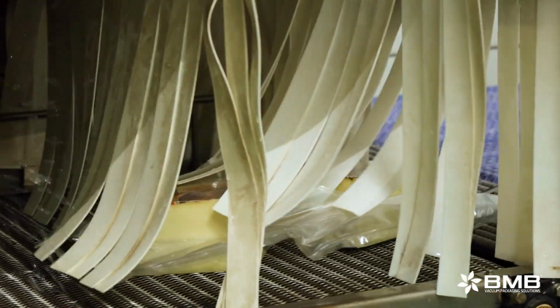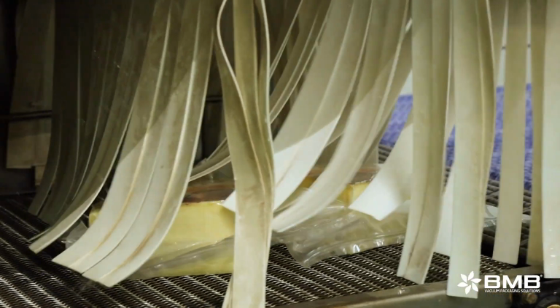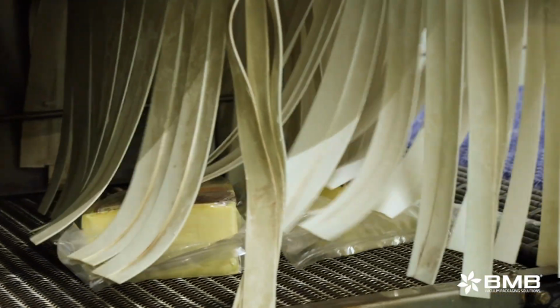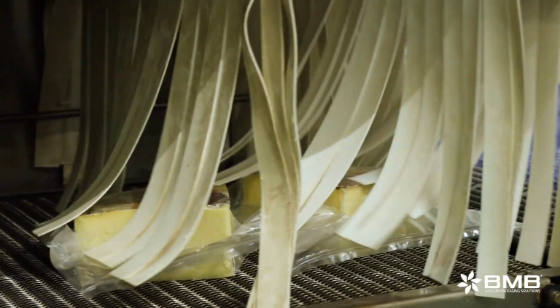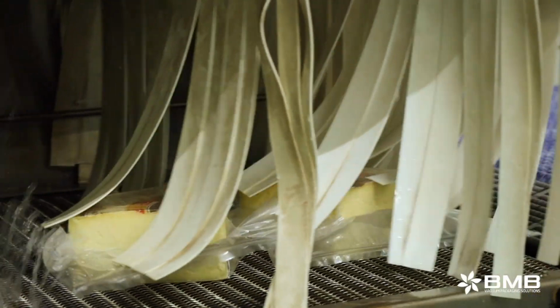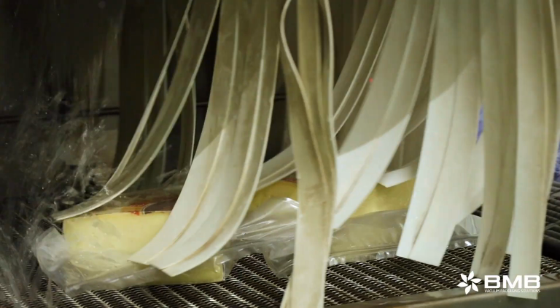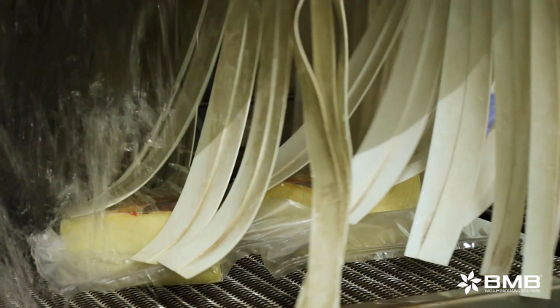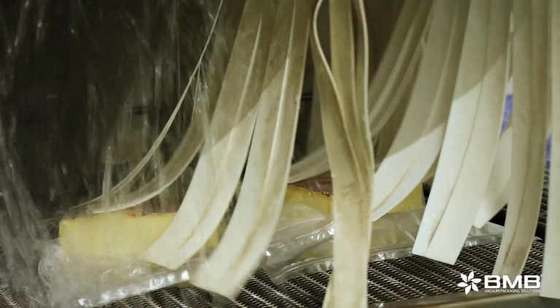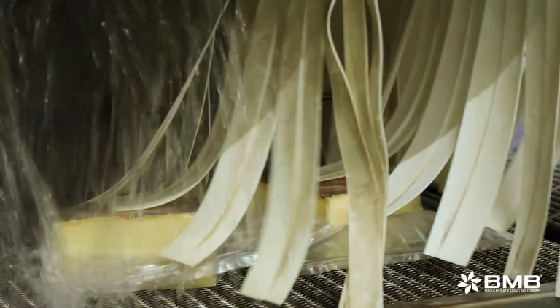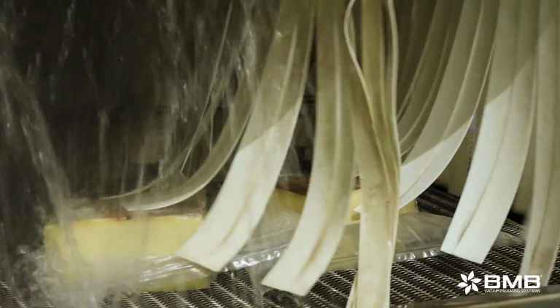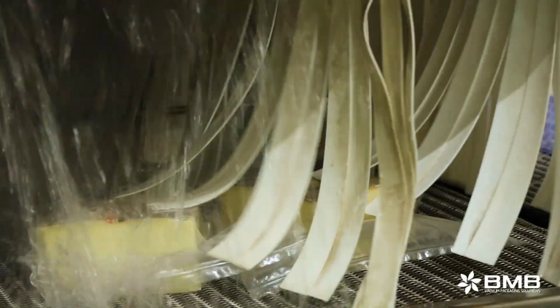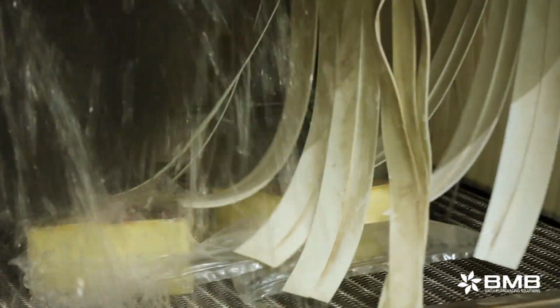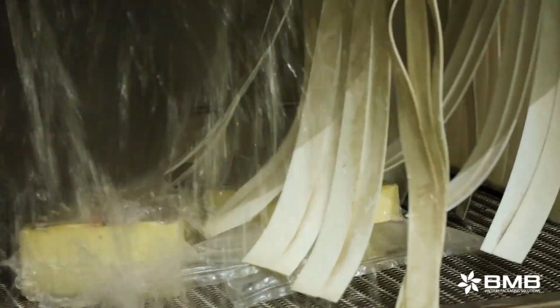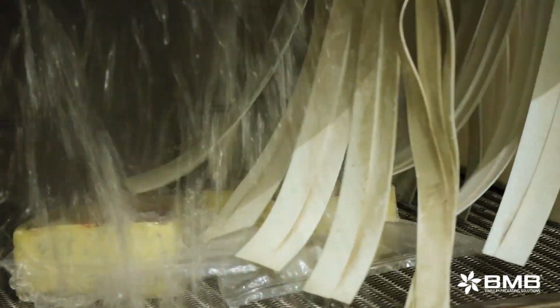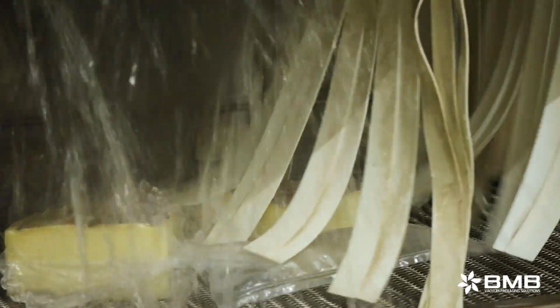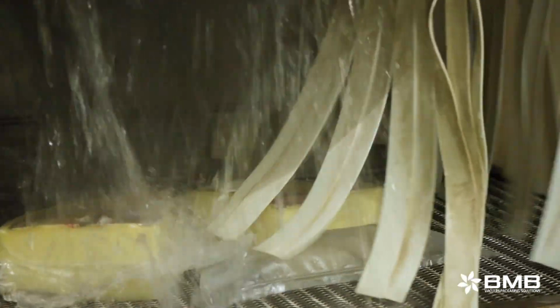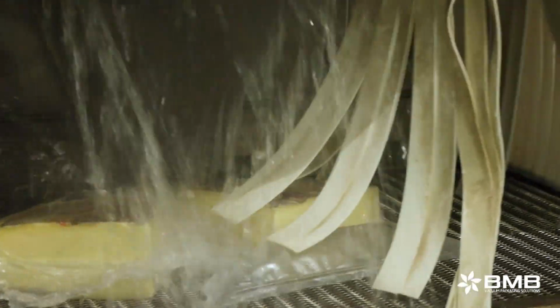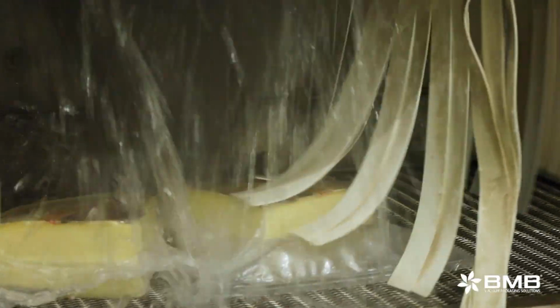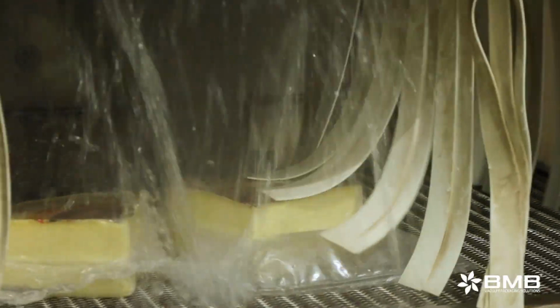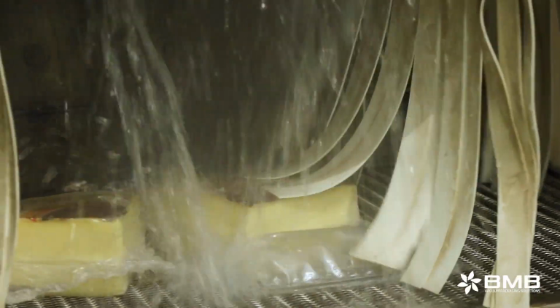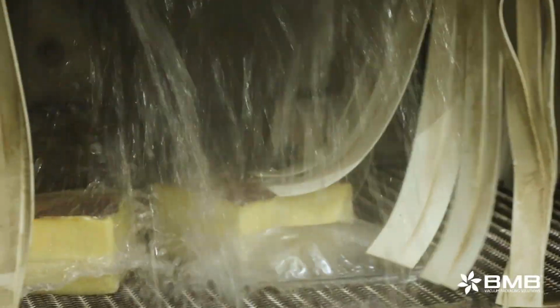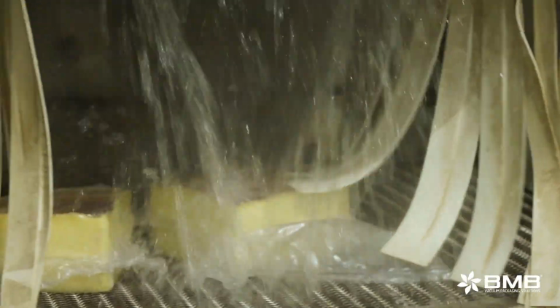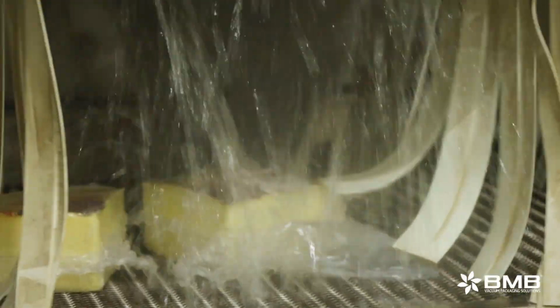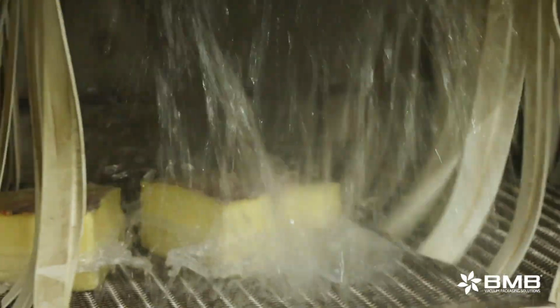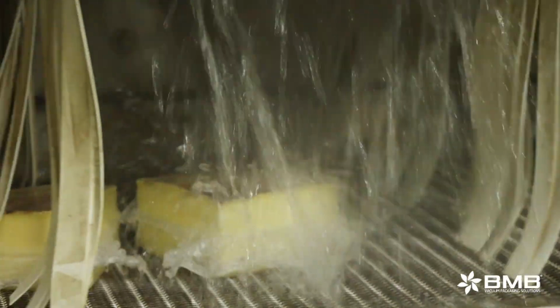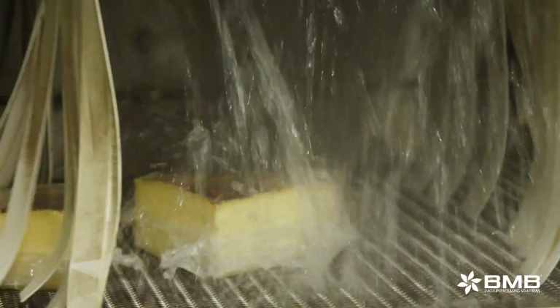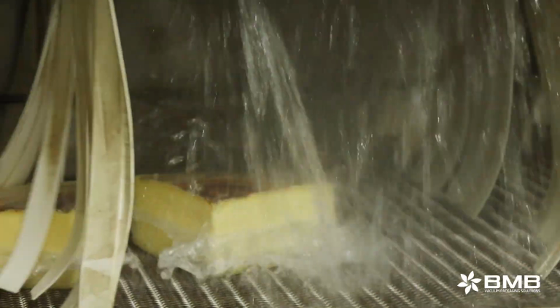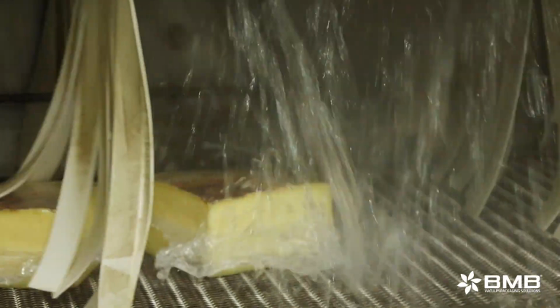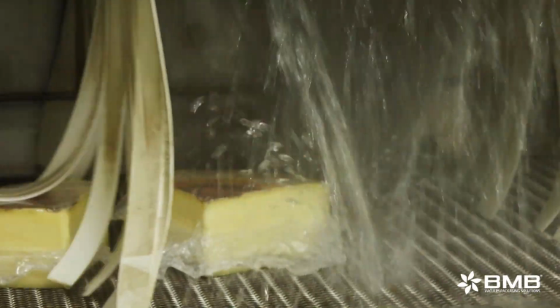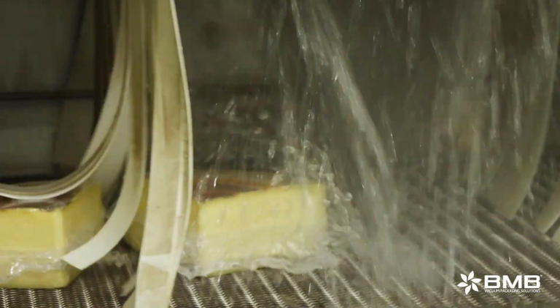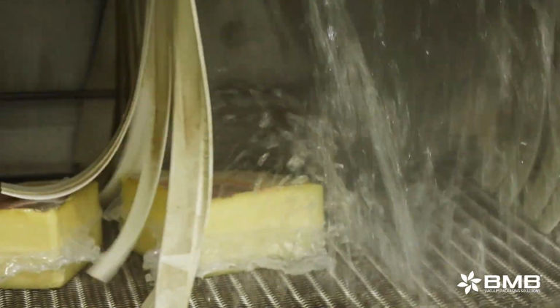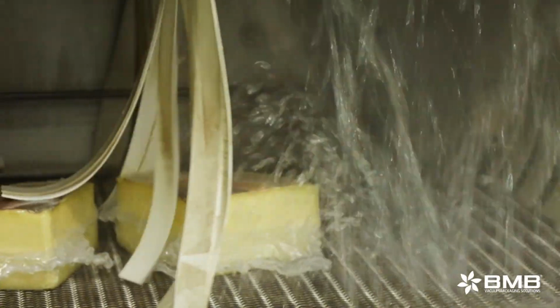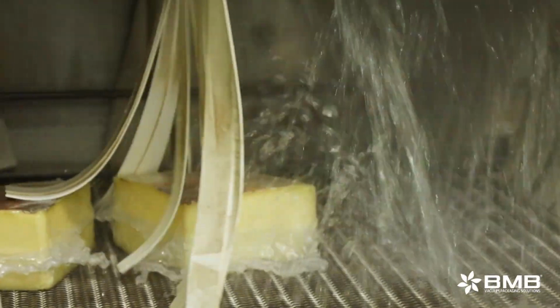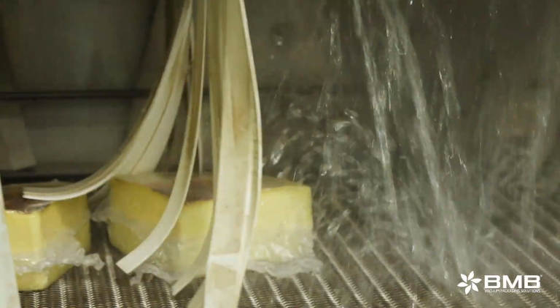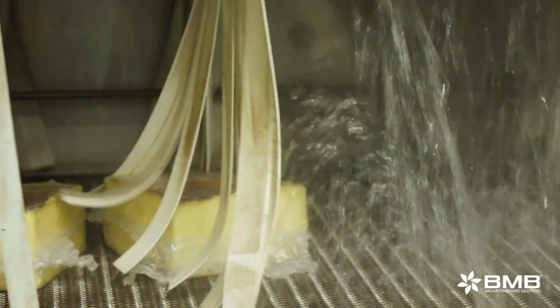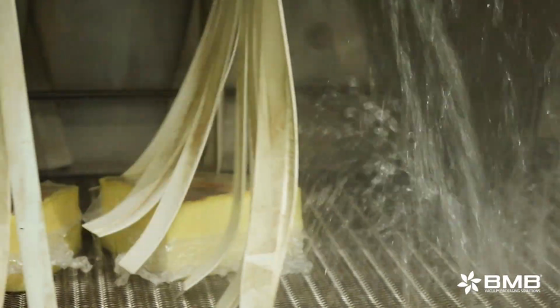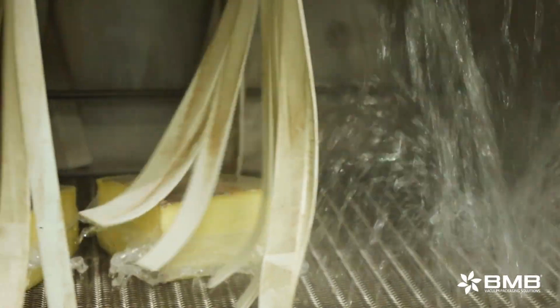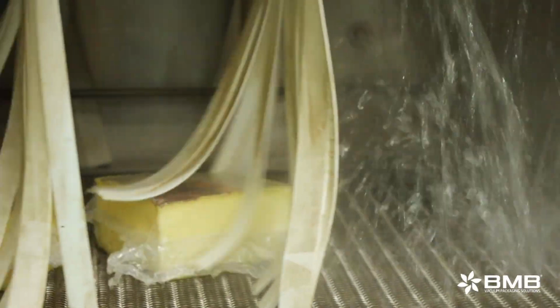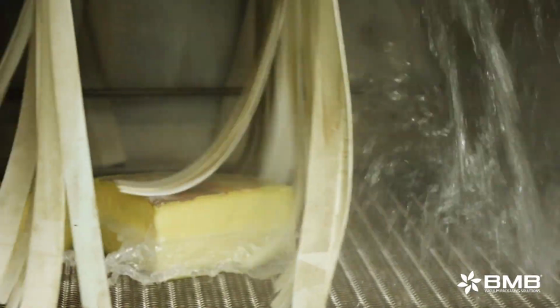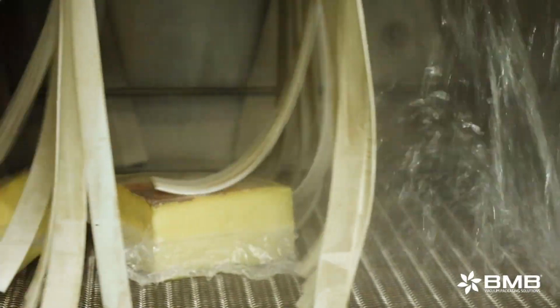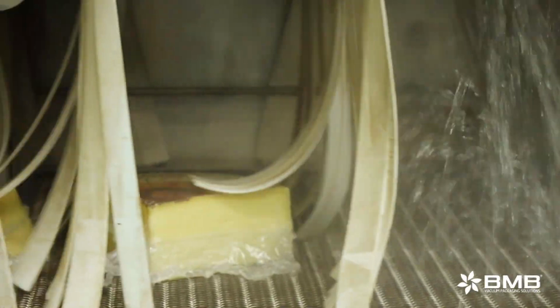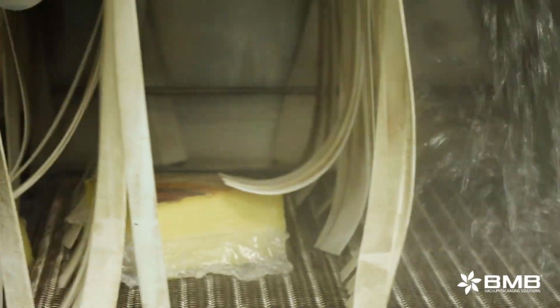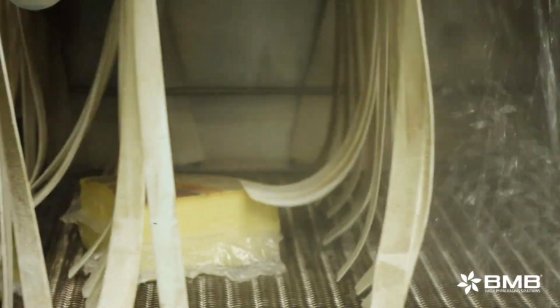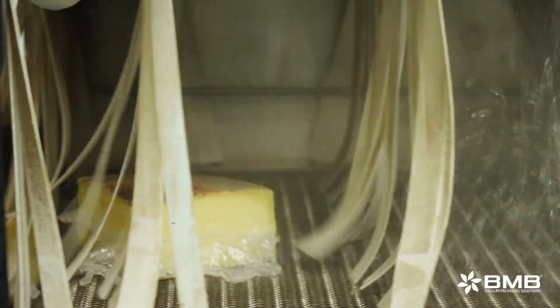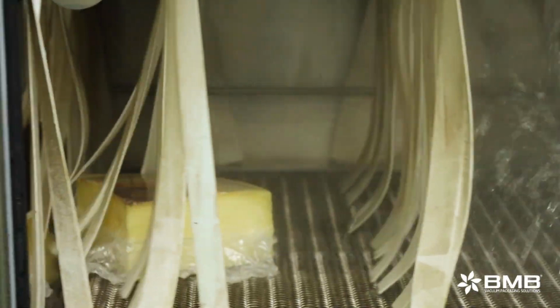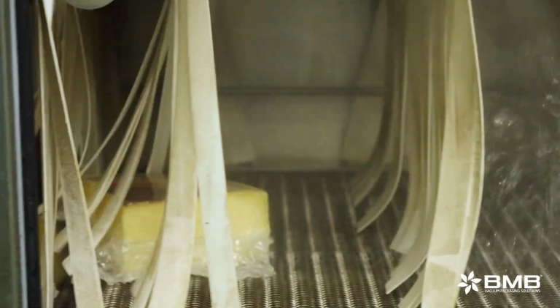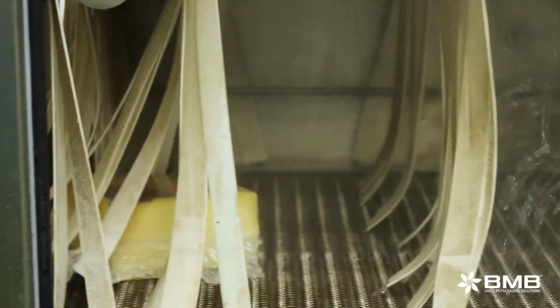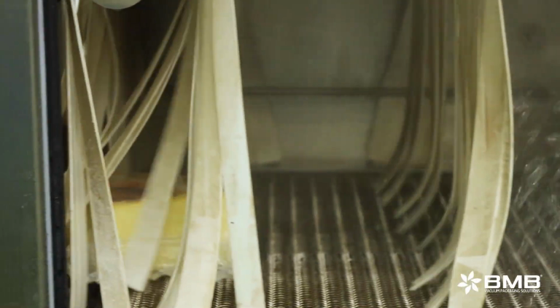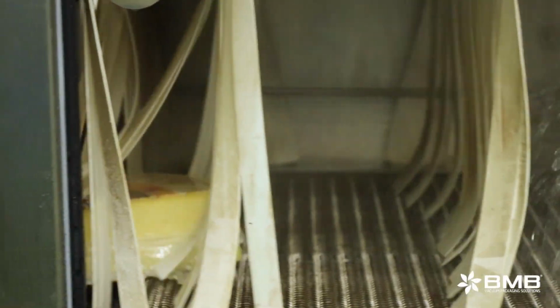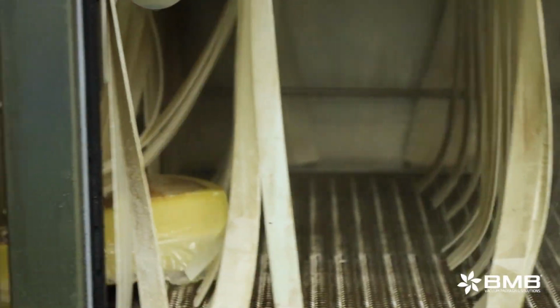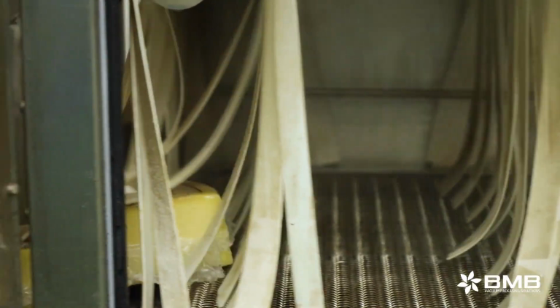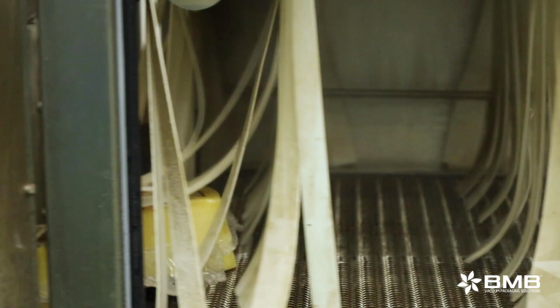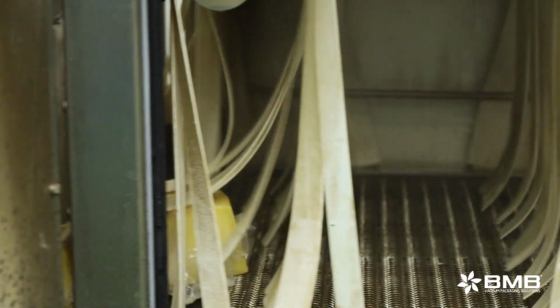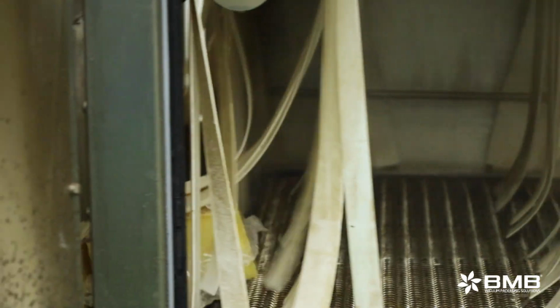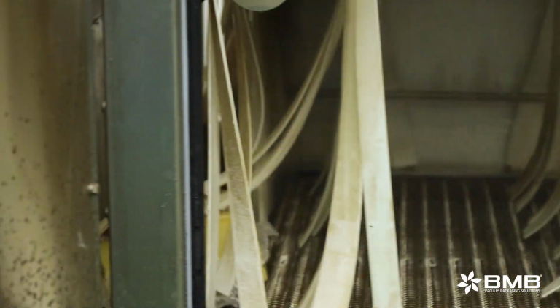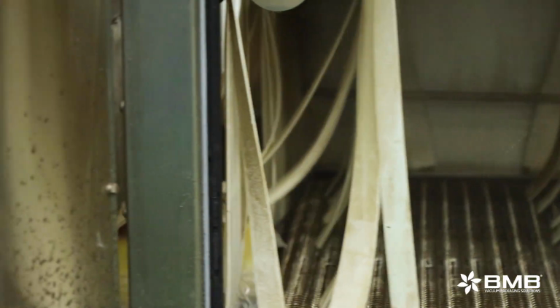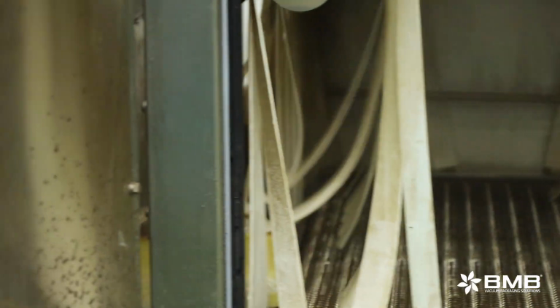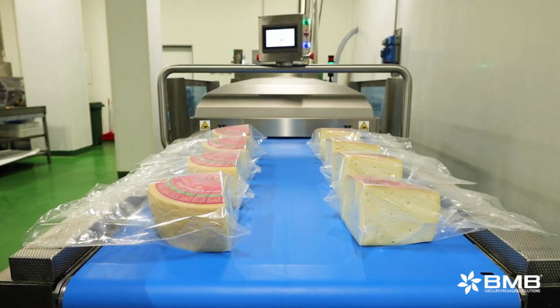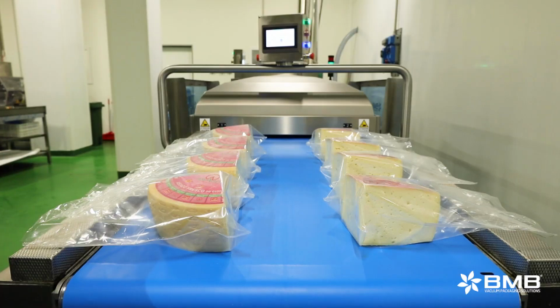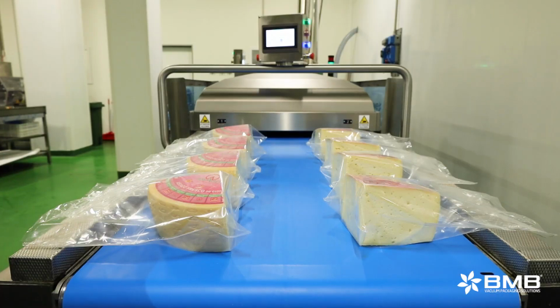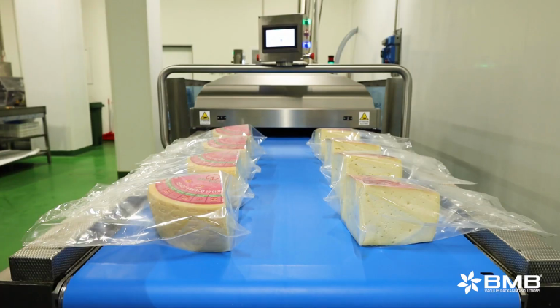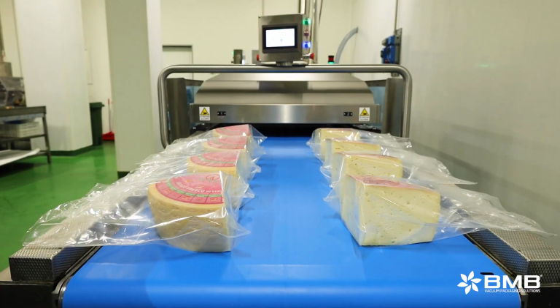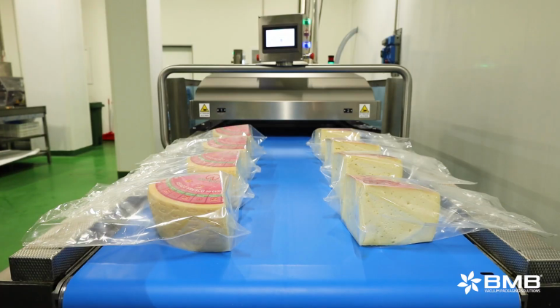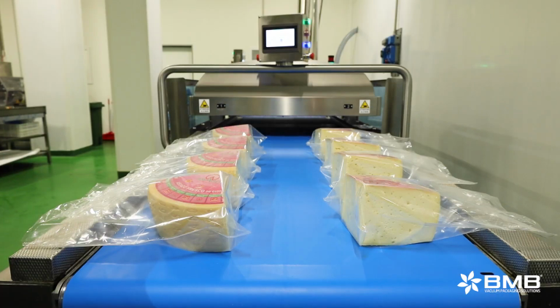The machines we have chosen allow us to experiment with other products' packaging as well, as requested by large-scale distribution.